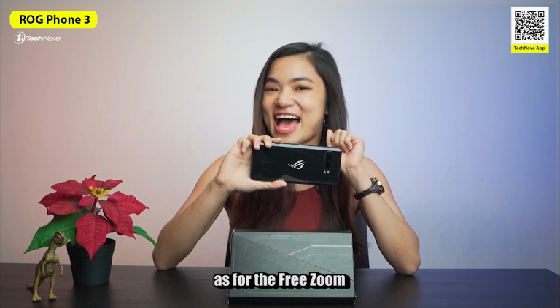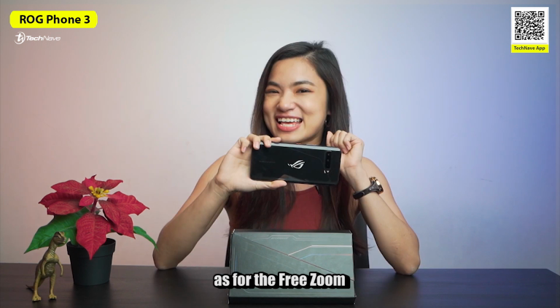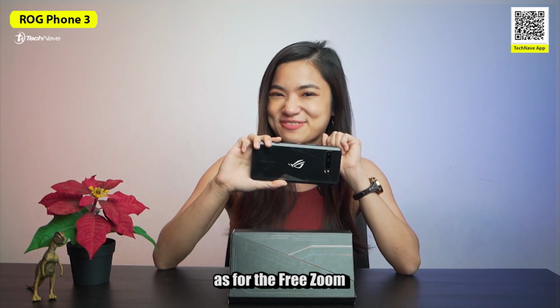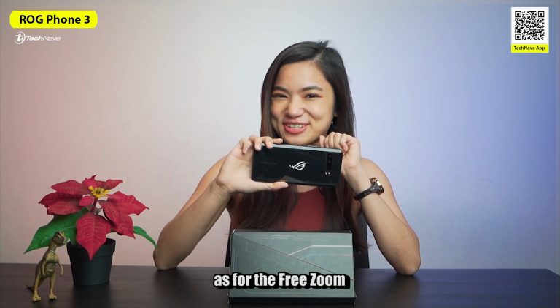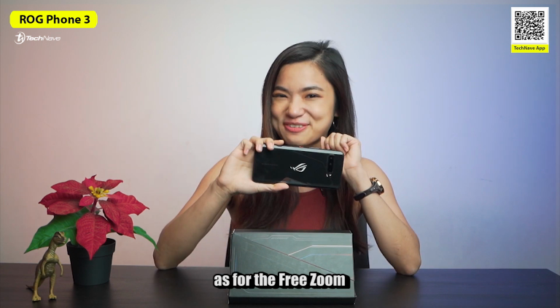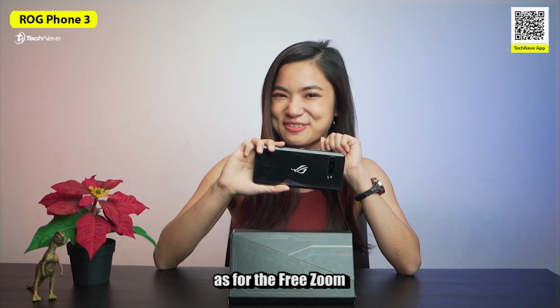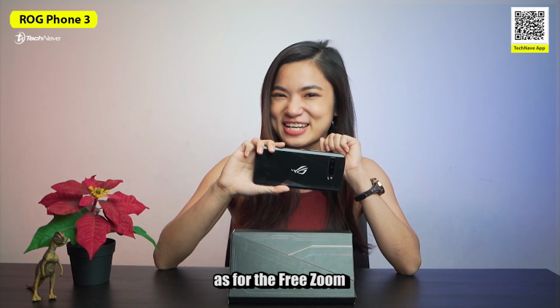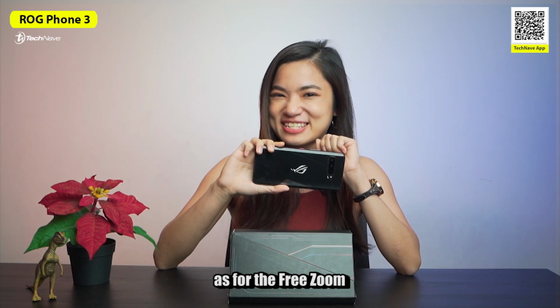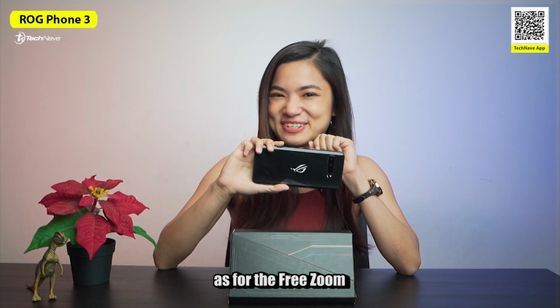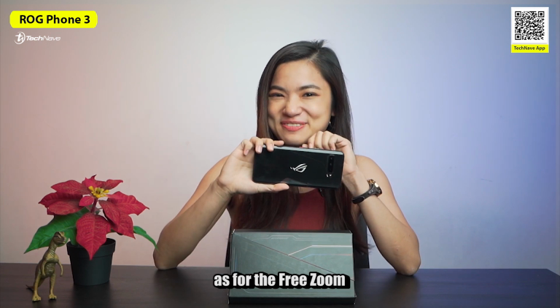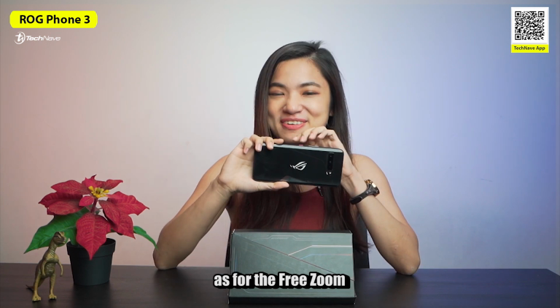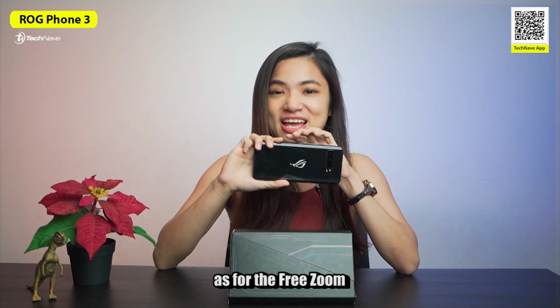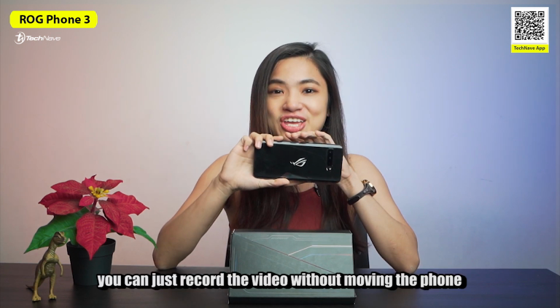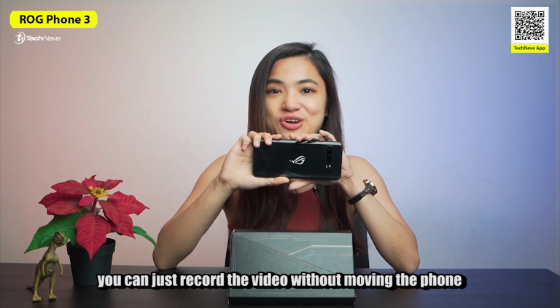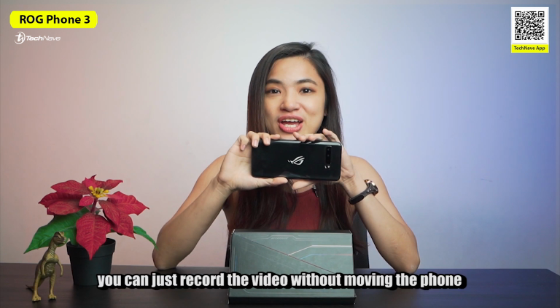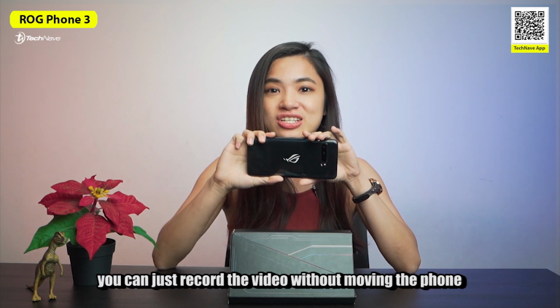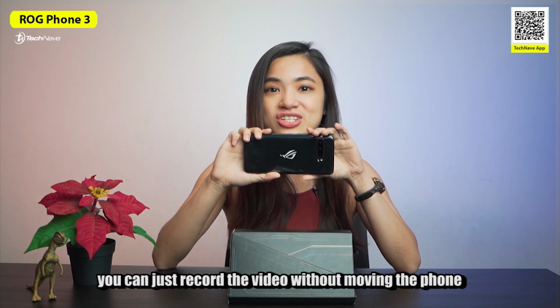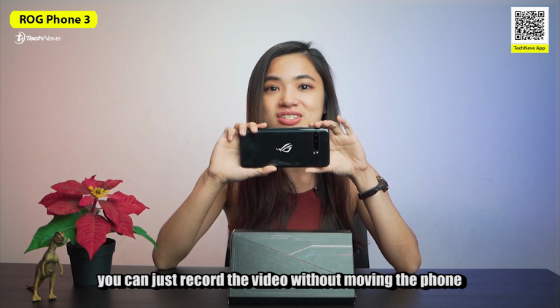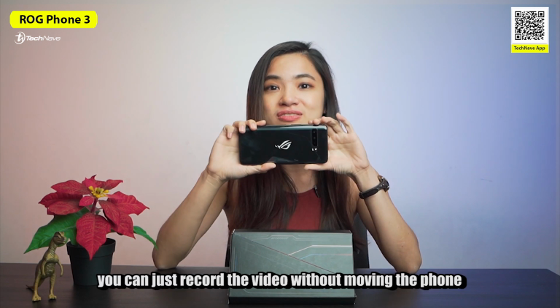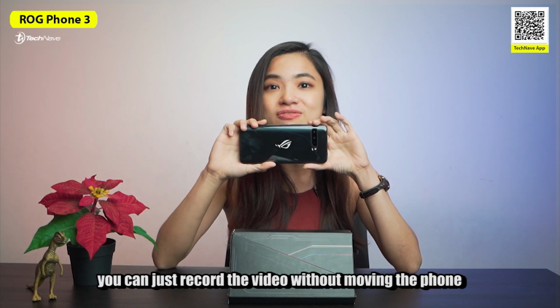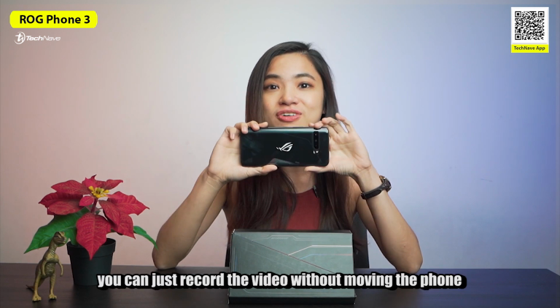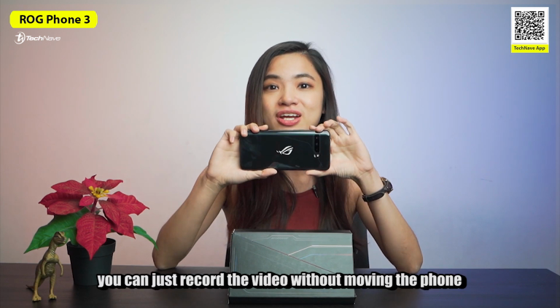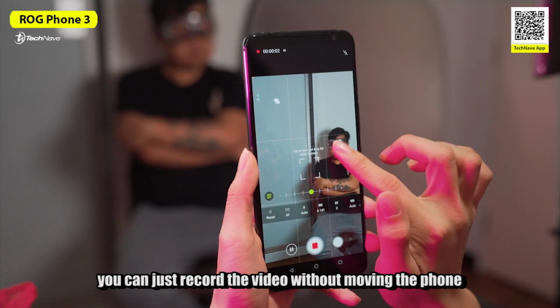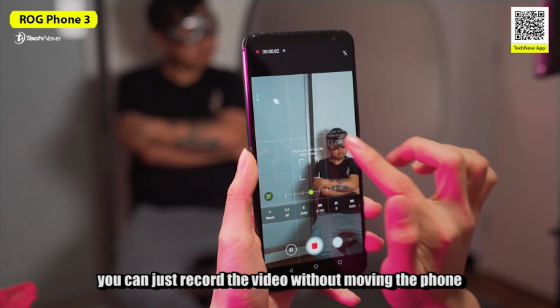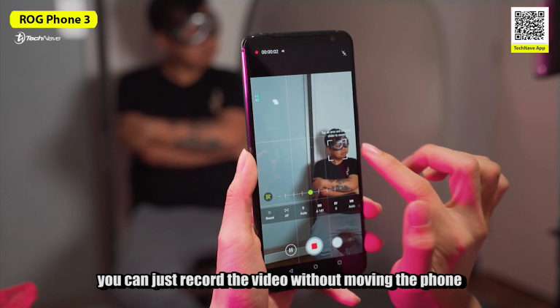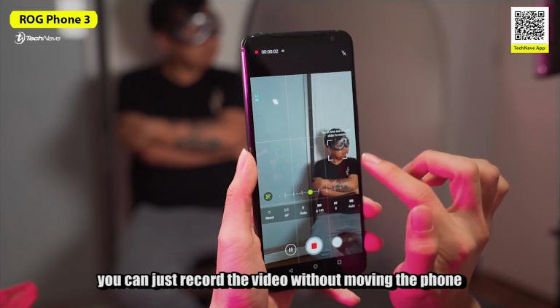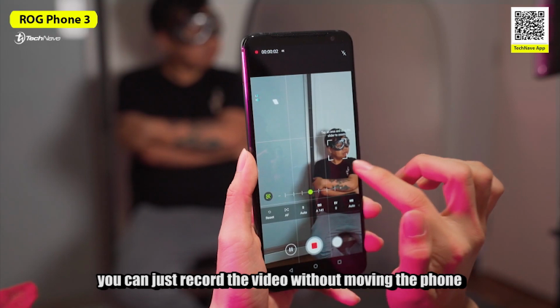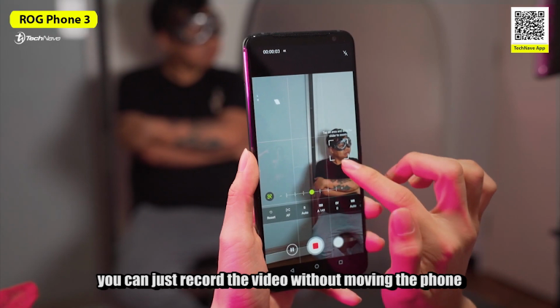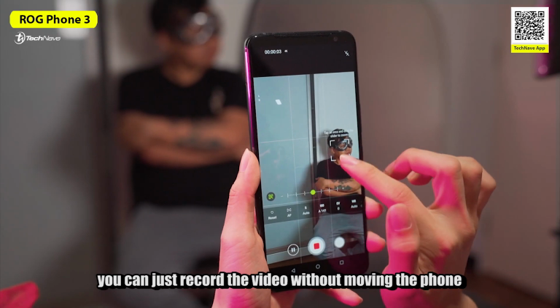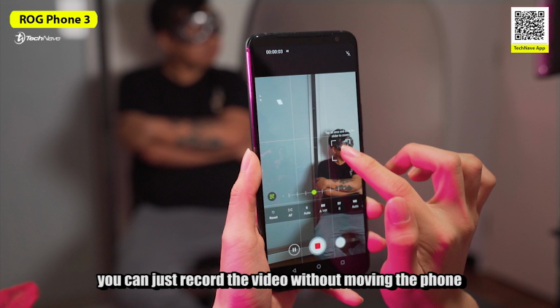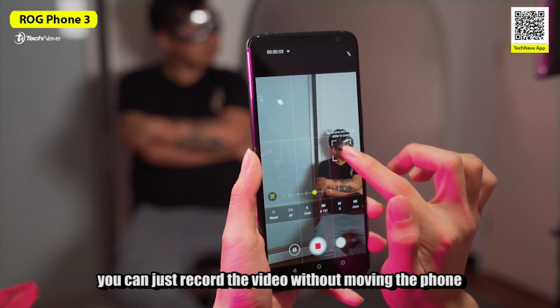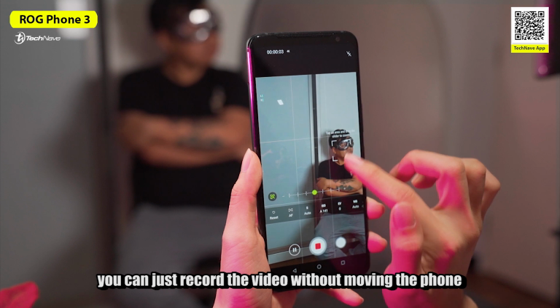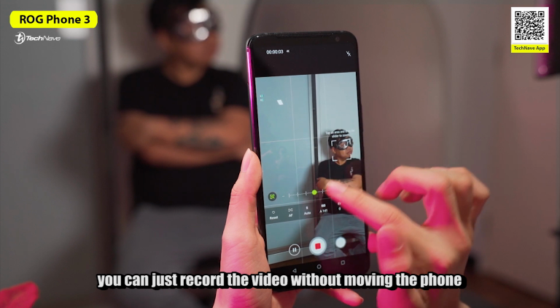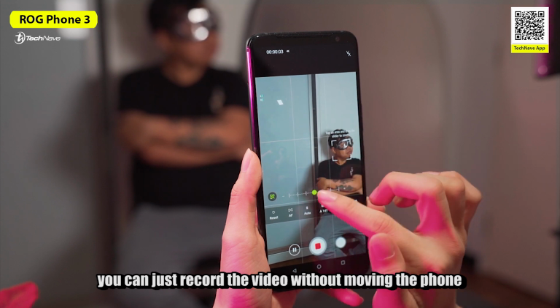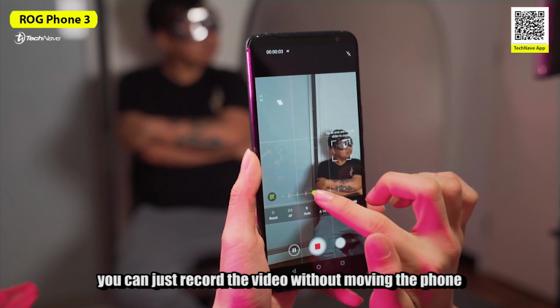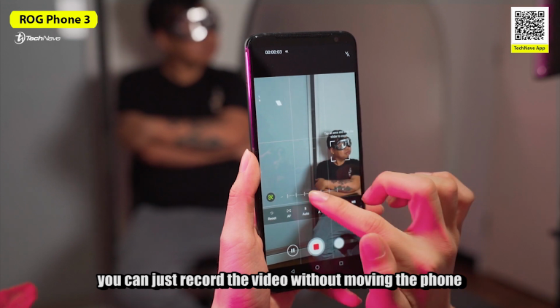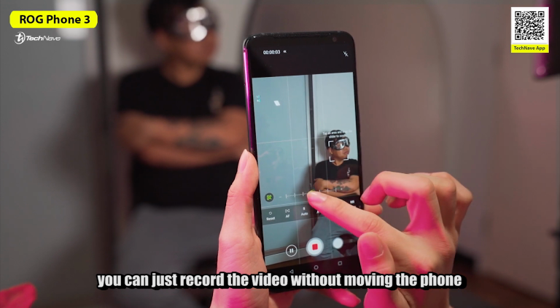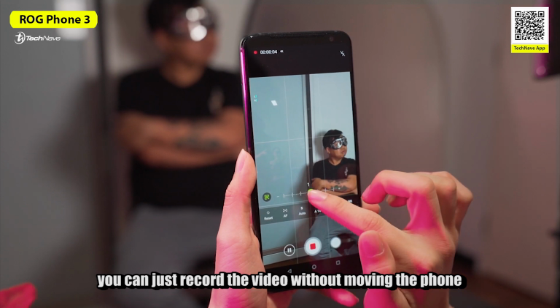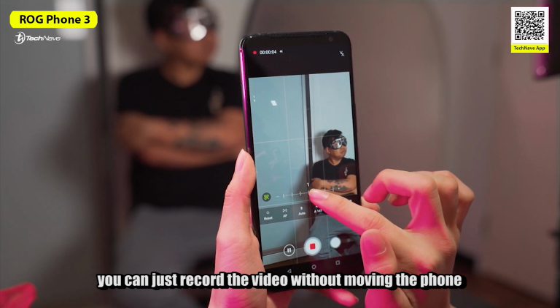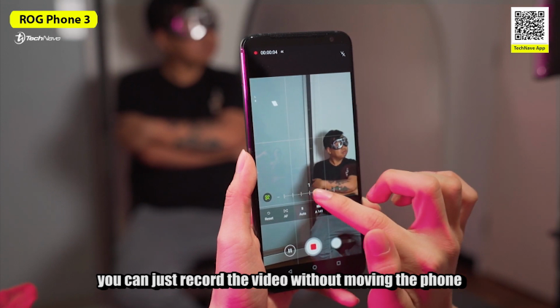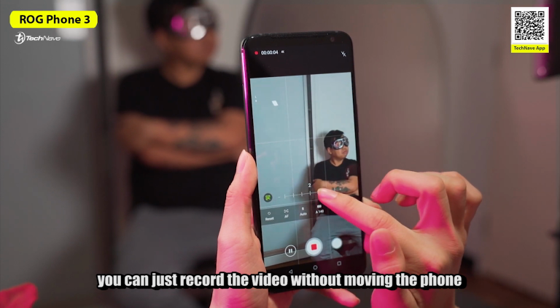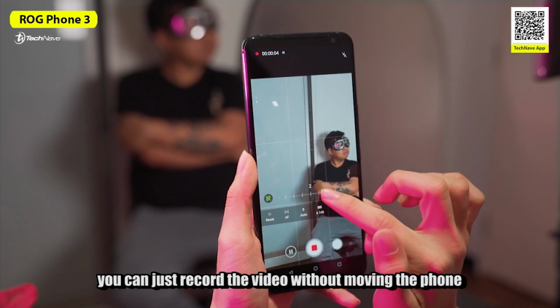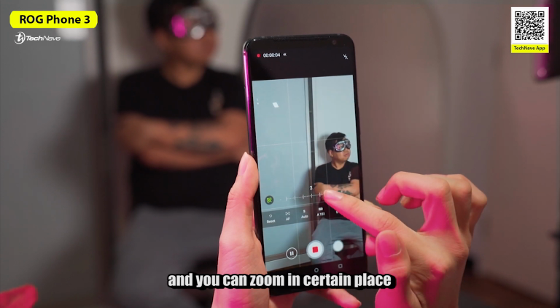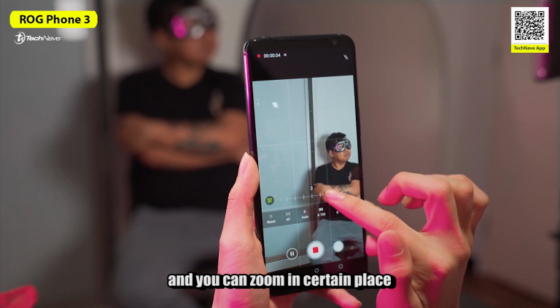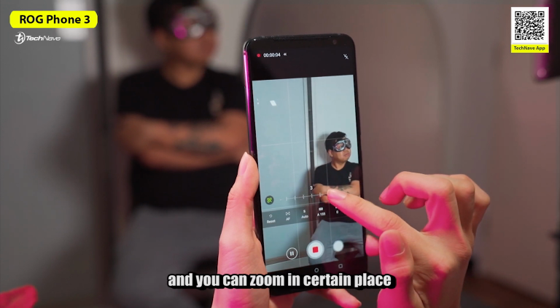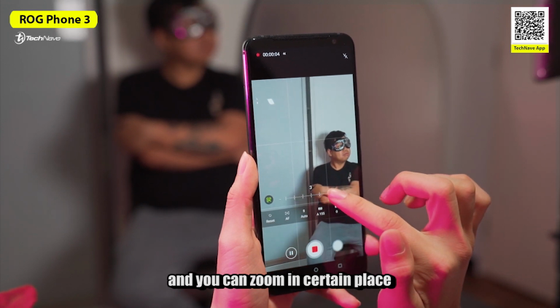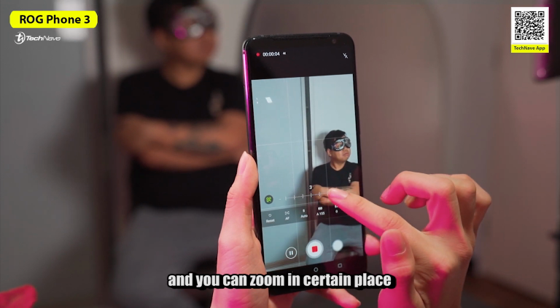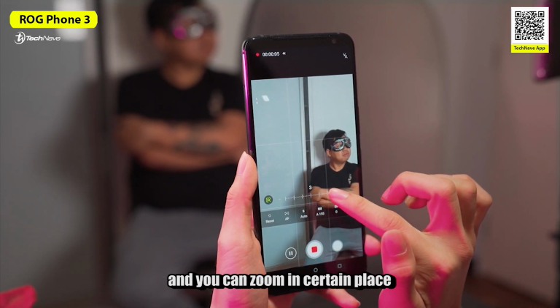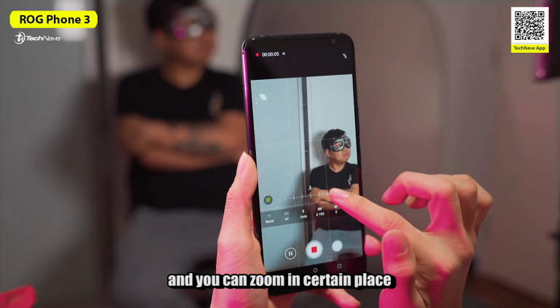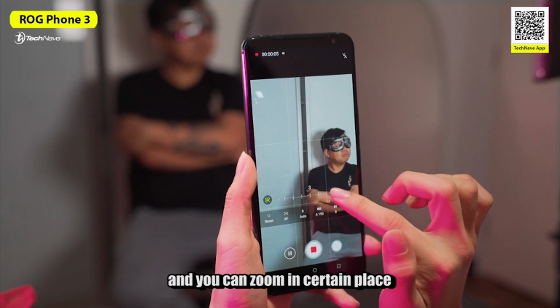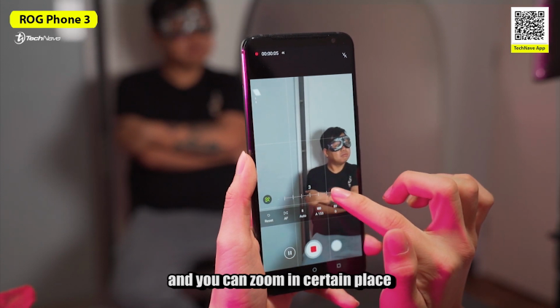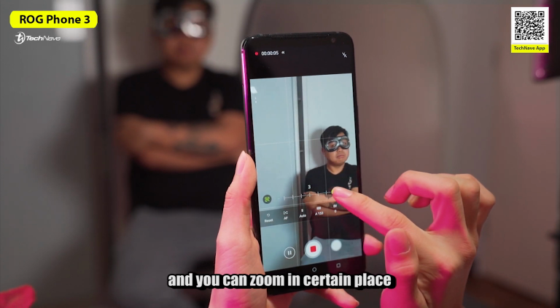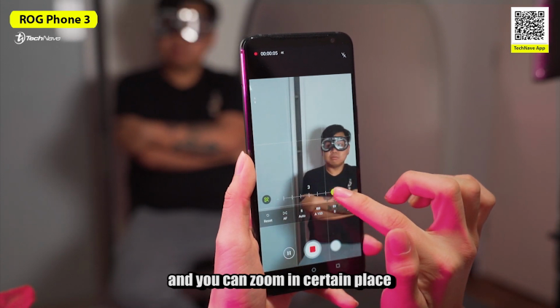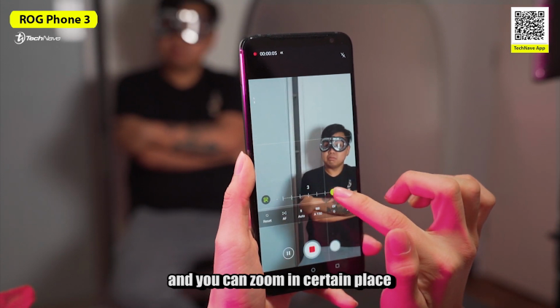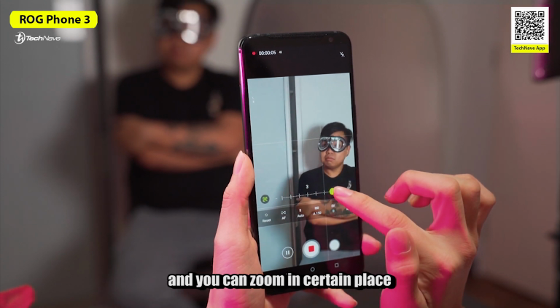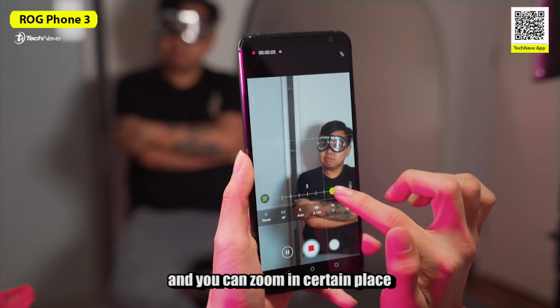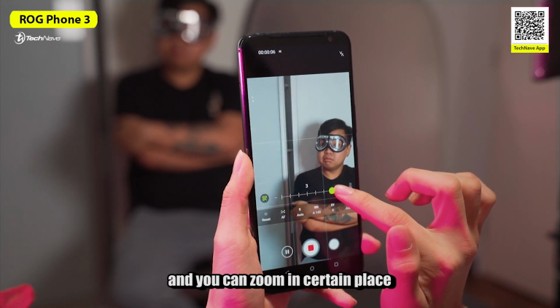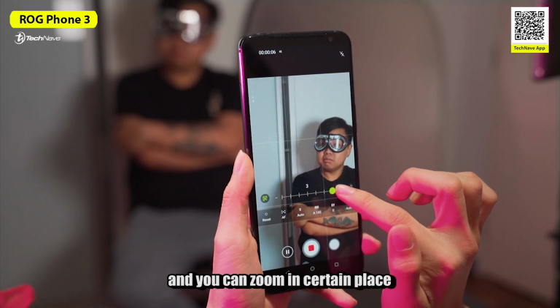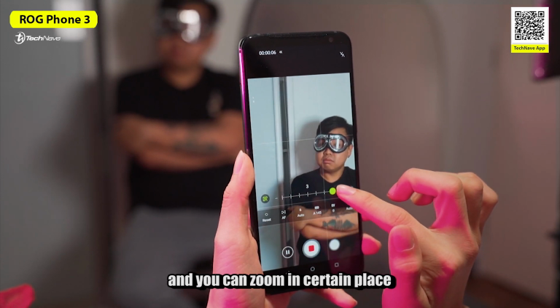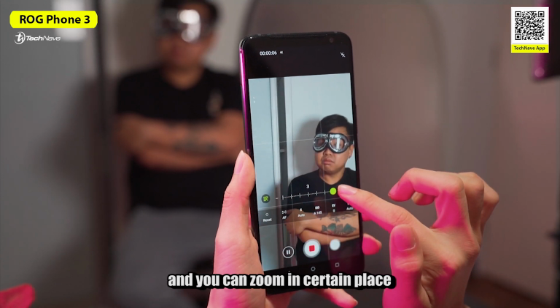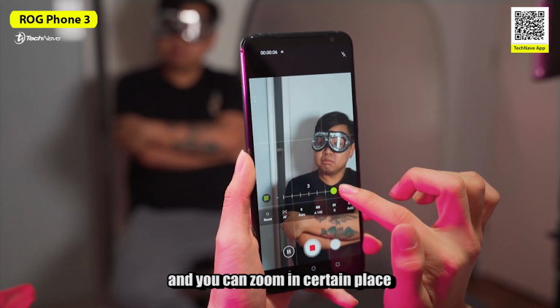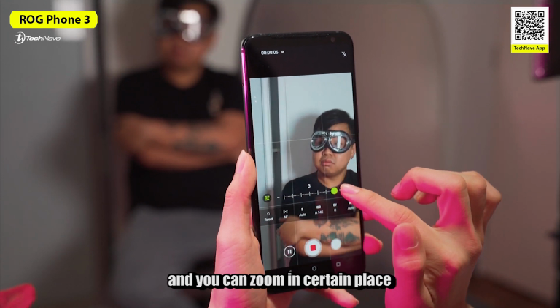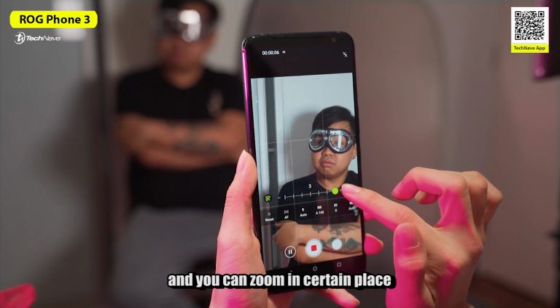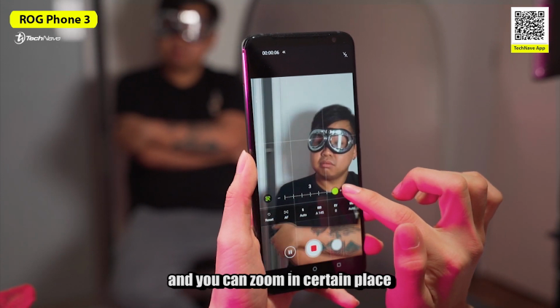As for the free zoom, you can record video without moving the phone and zoom in to a certain place.